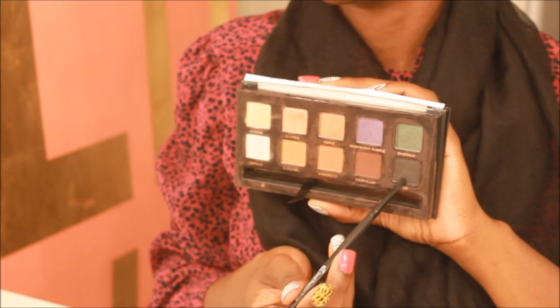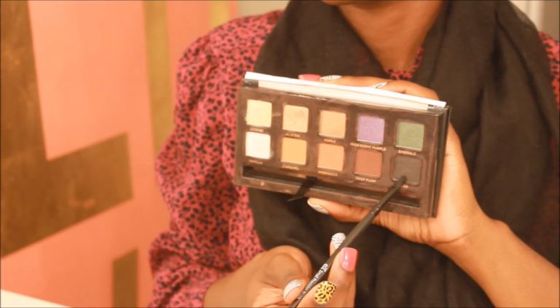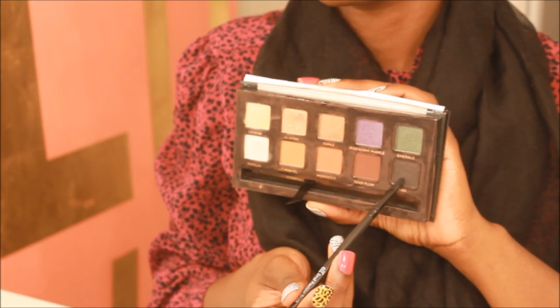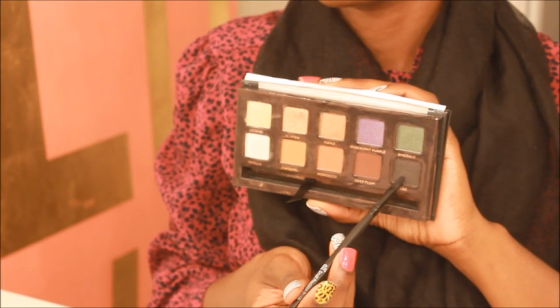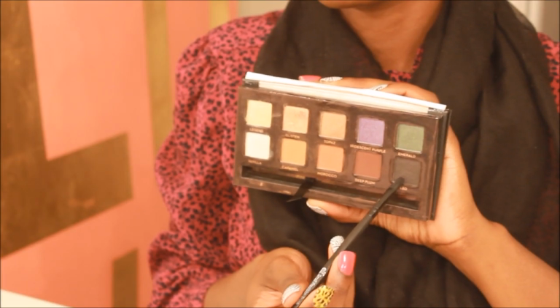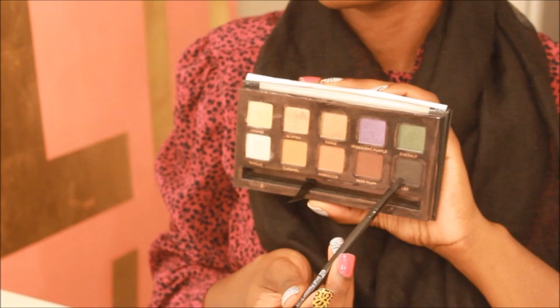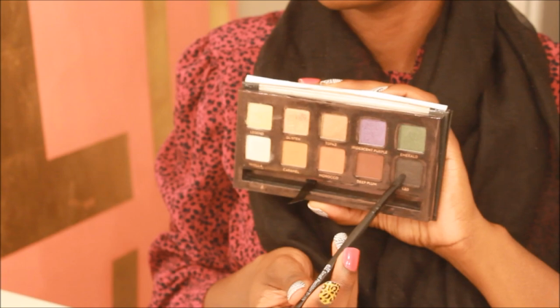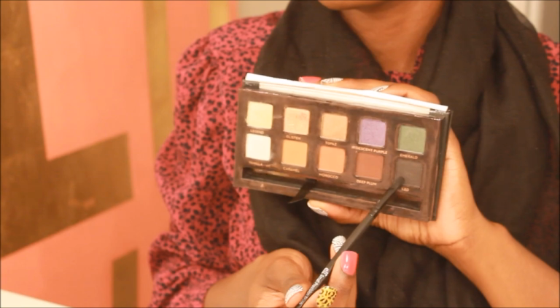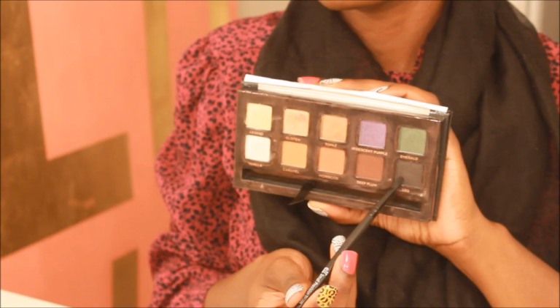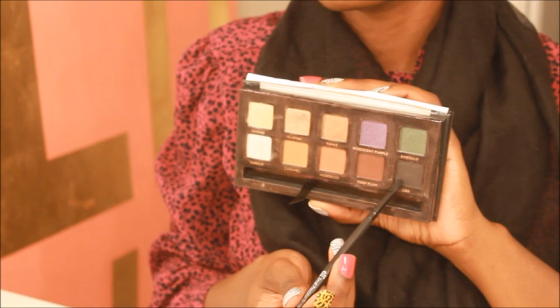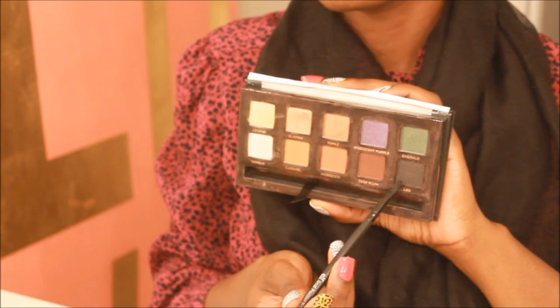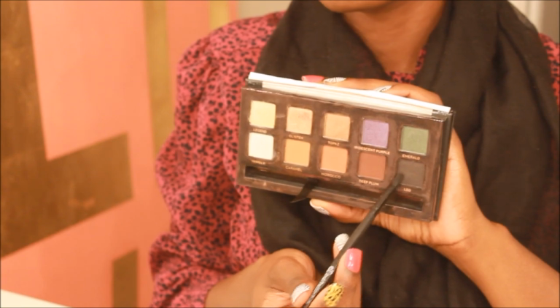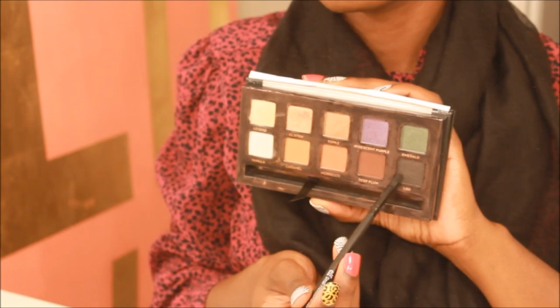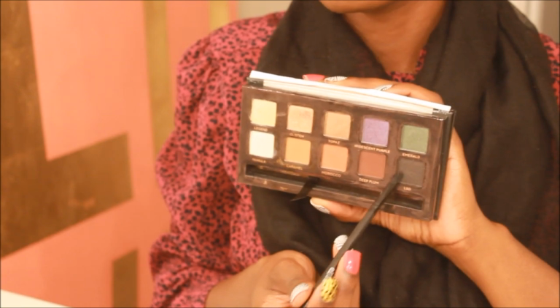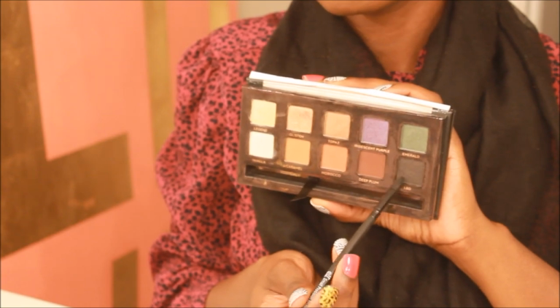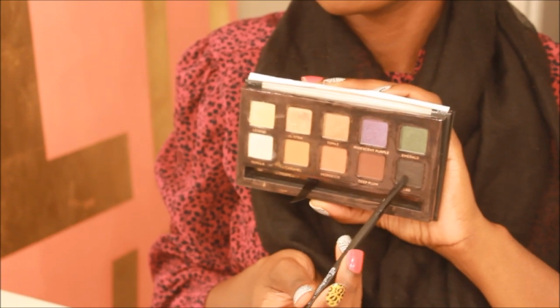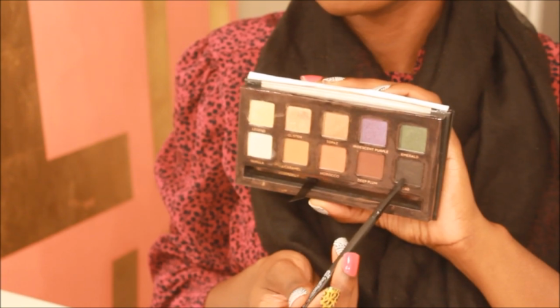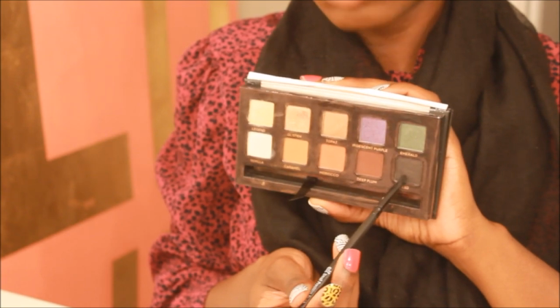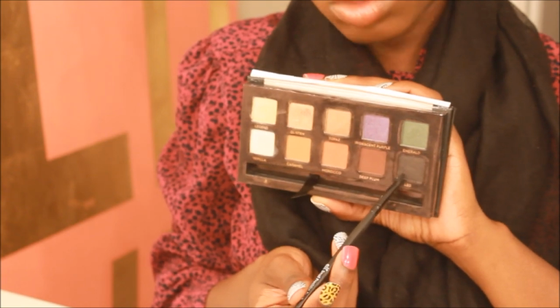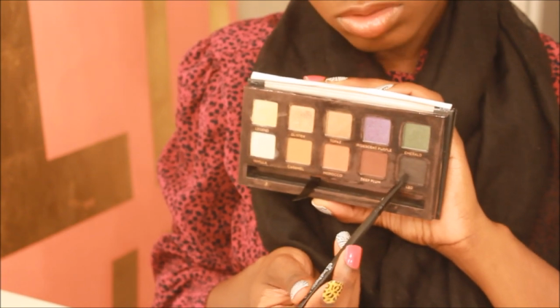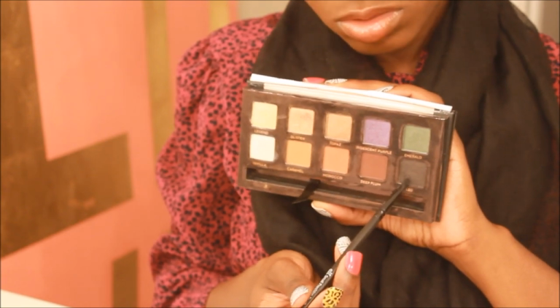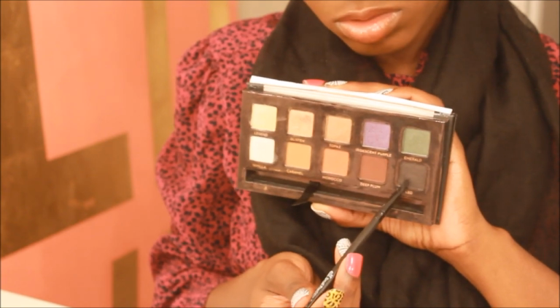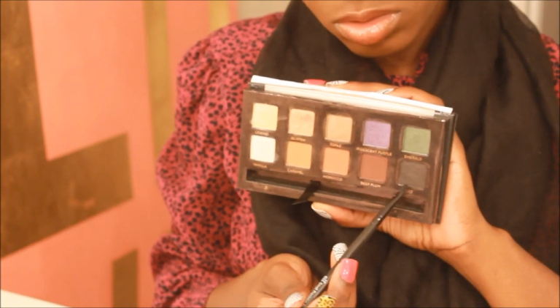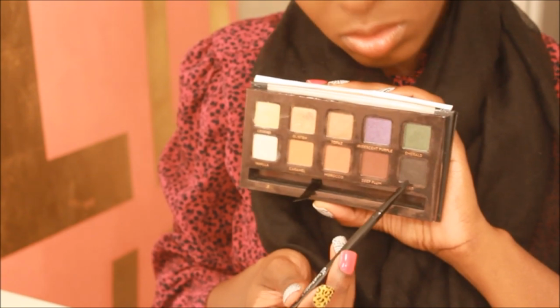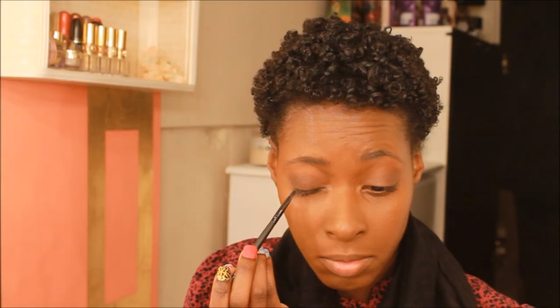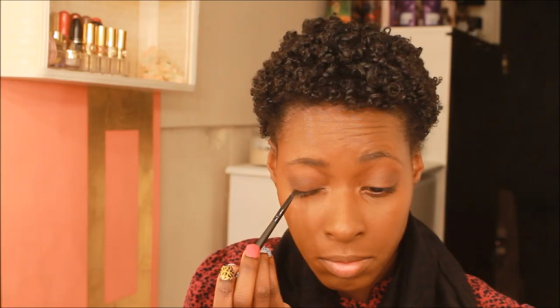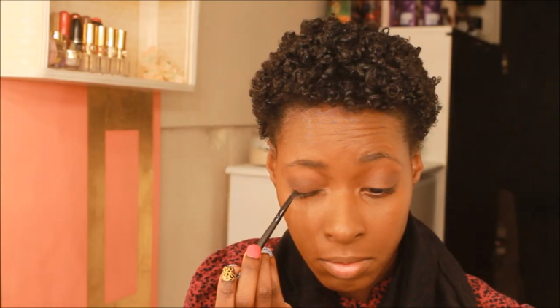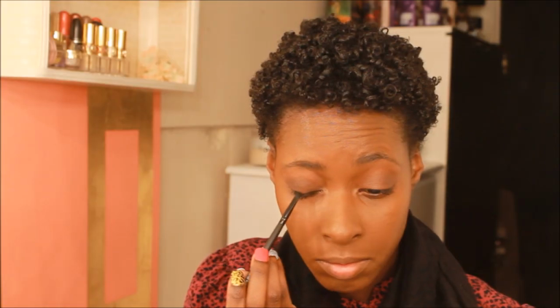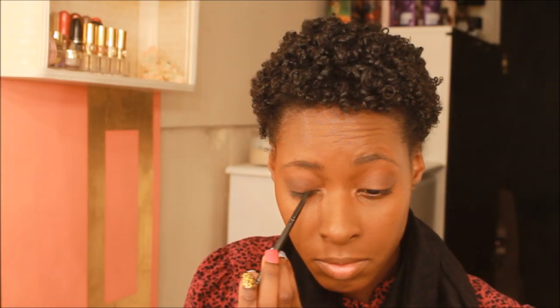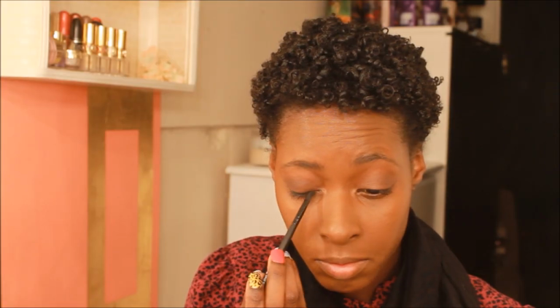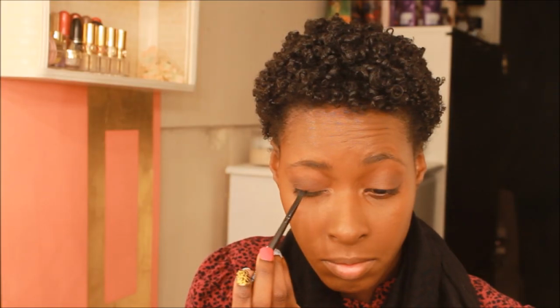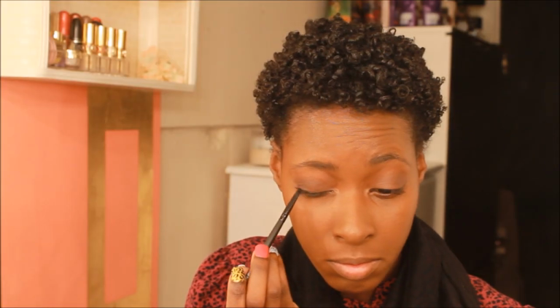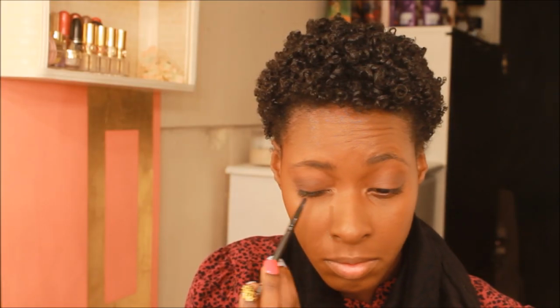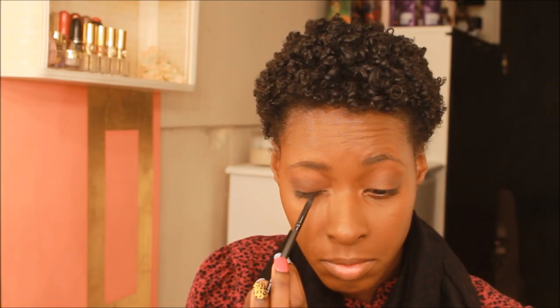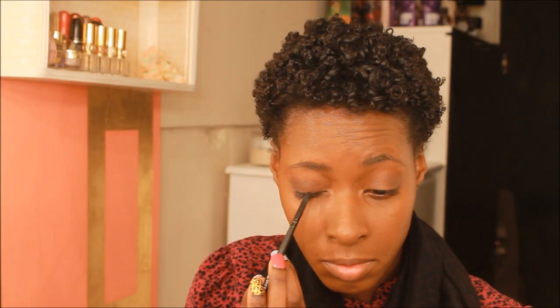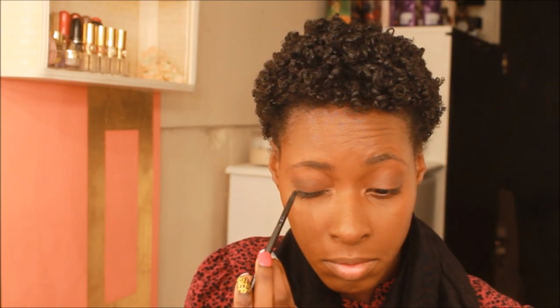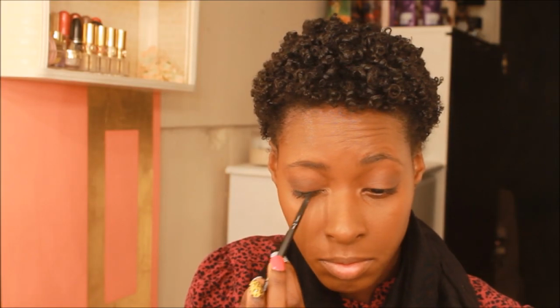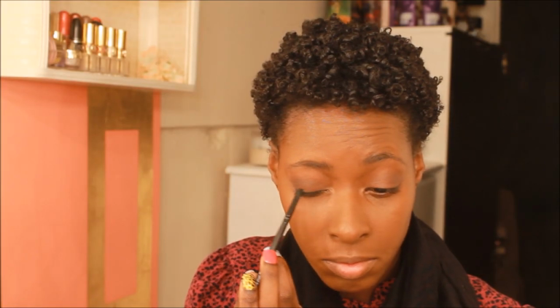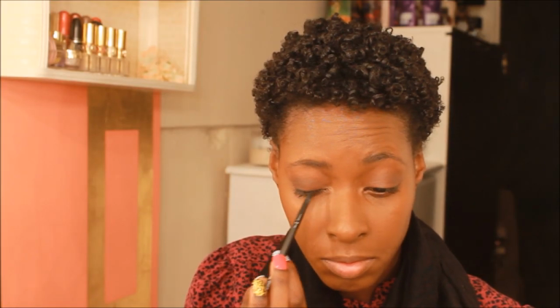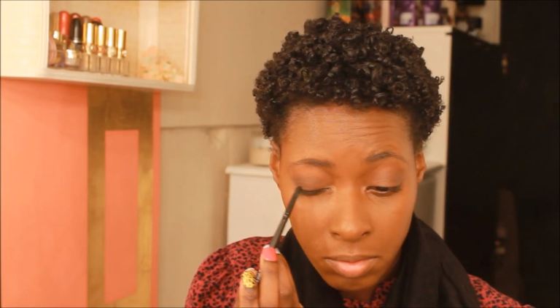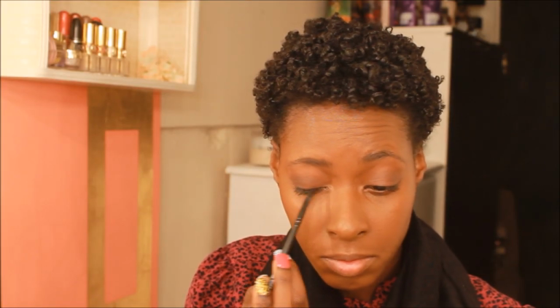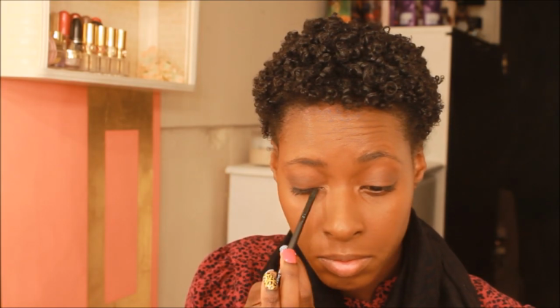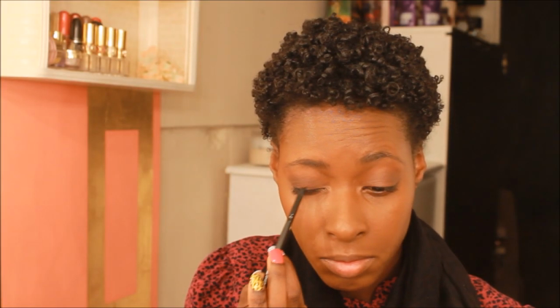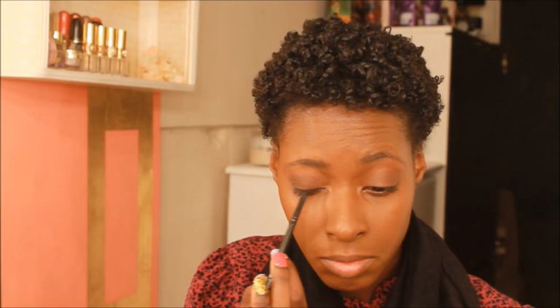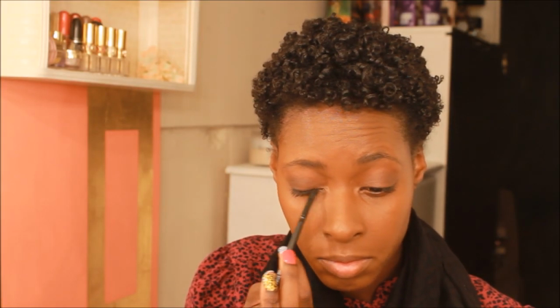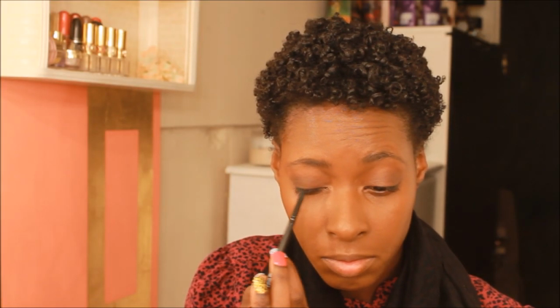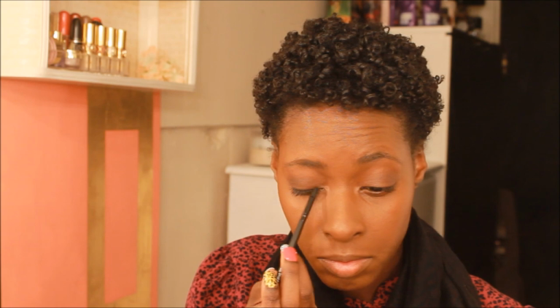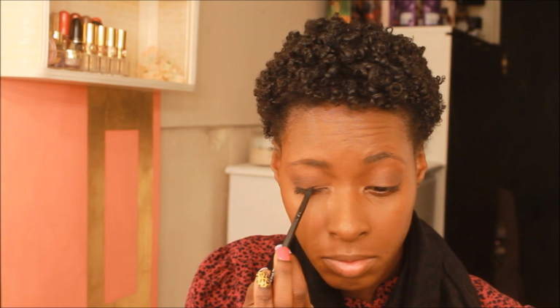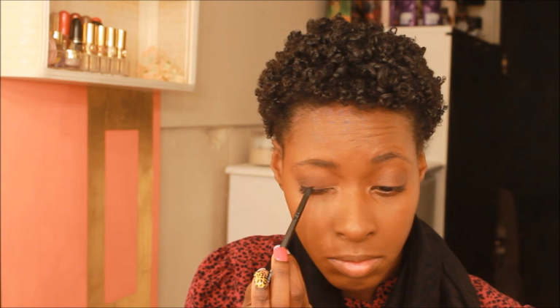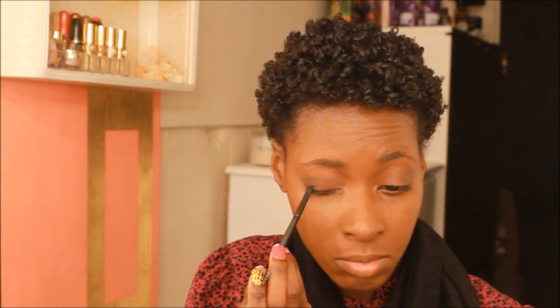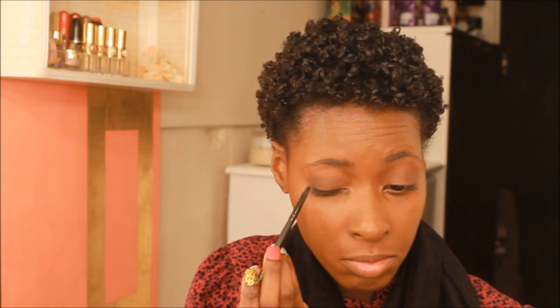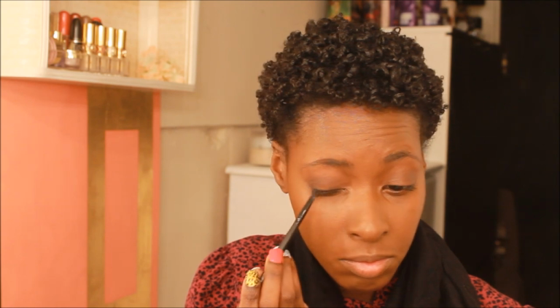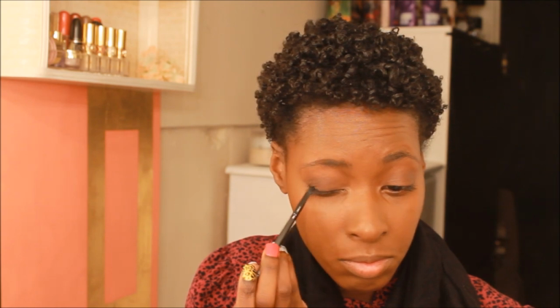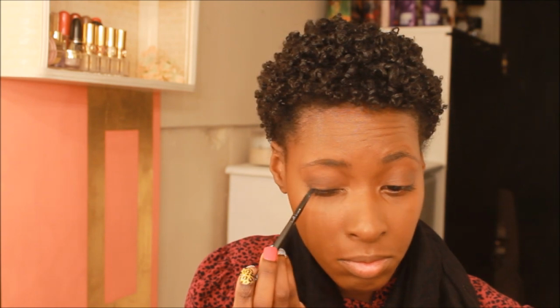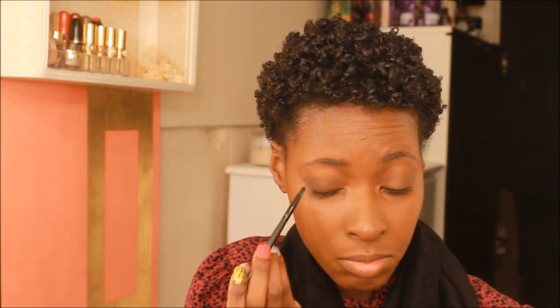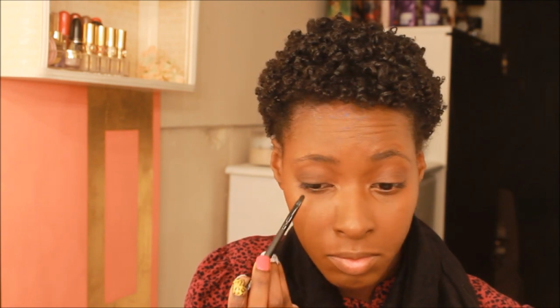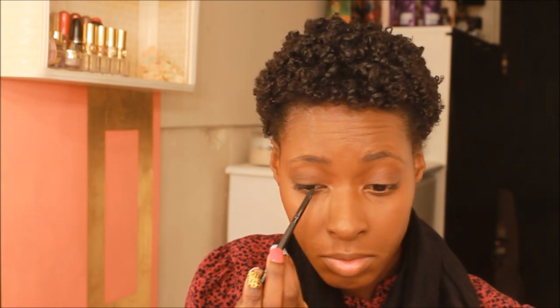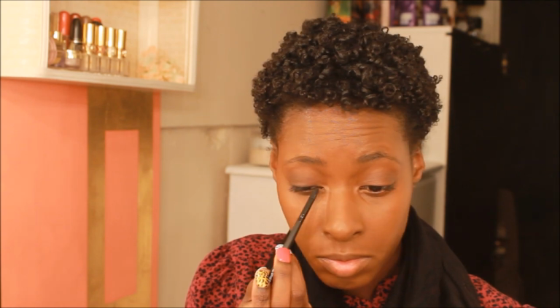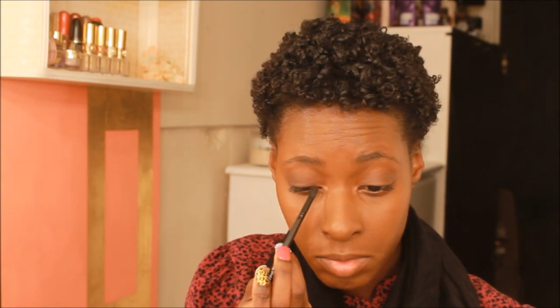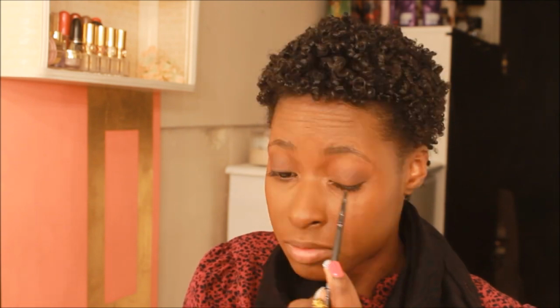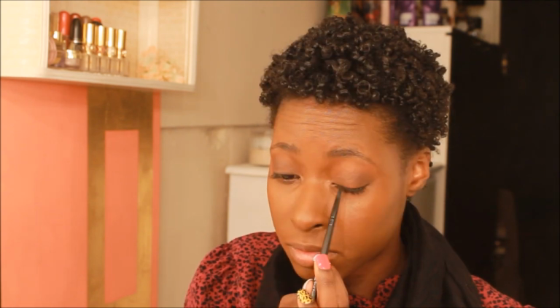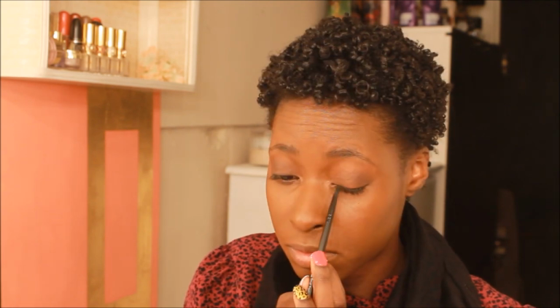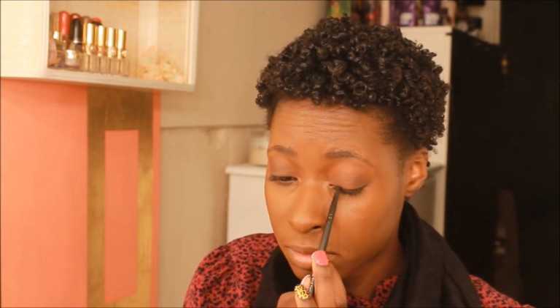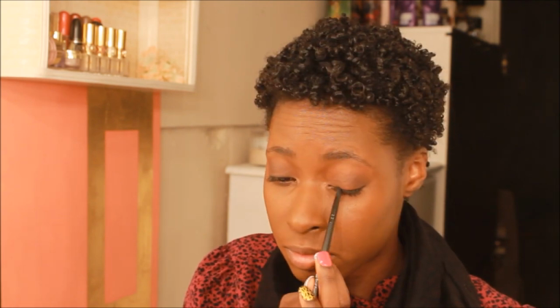From the same palette, I'm picking up Little Black Dress — this is just a black color — and I'm using this to line my eyes.